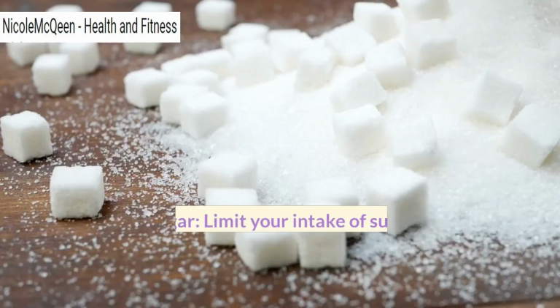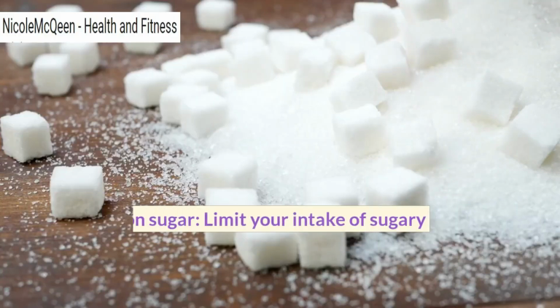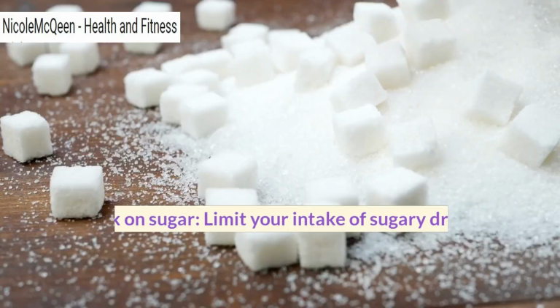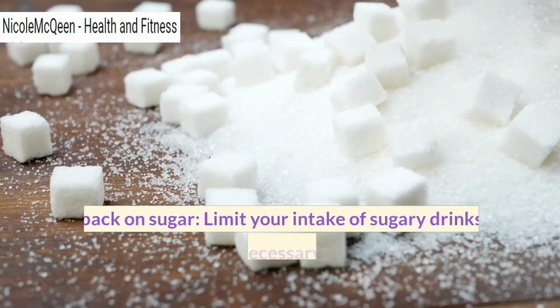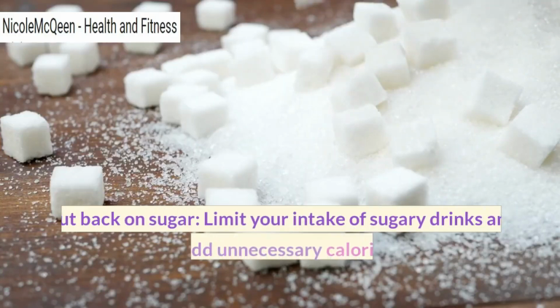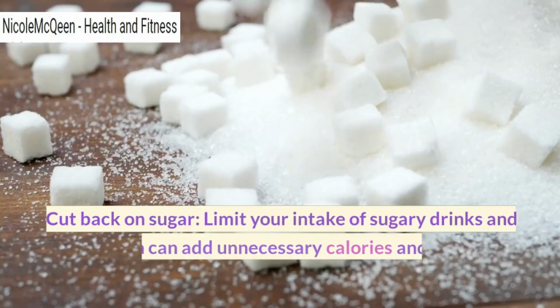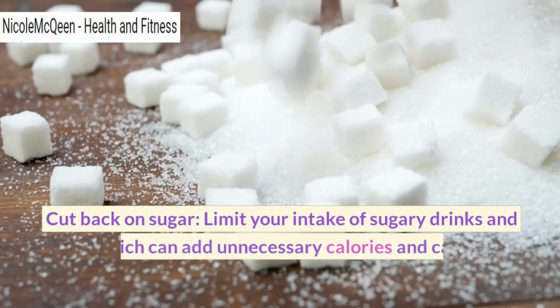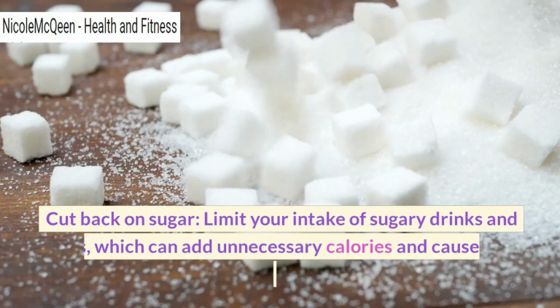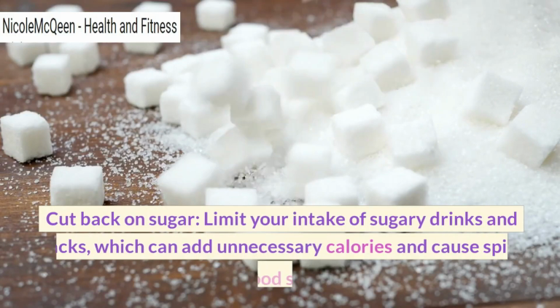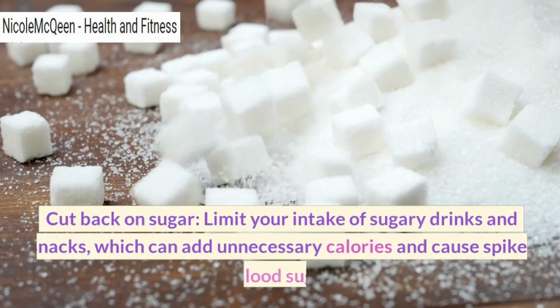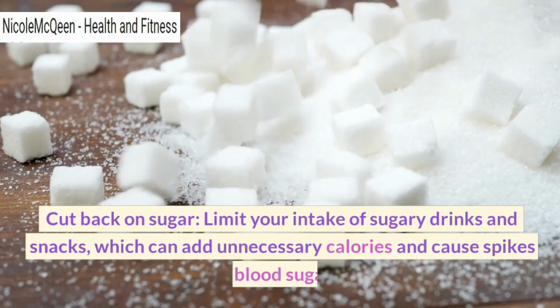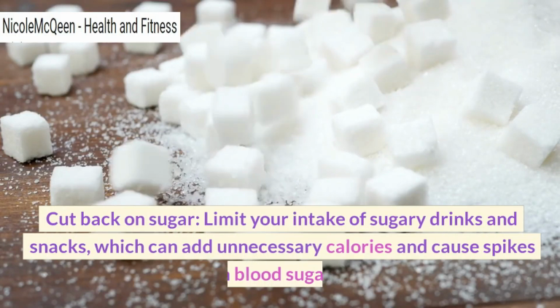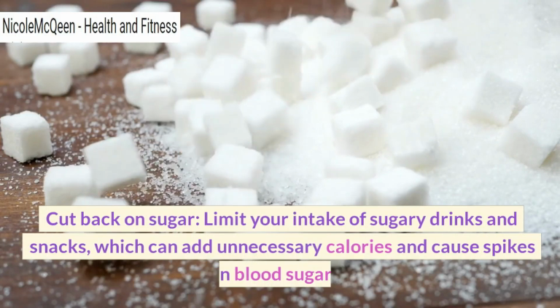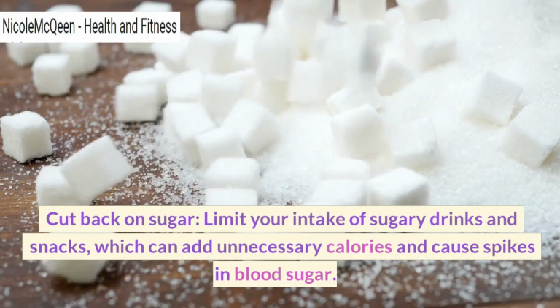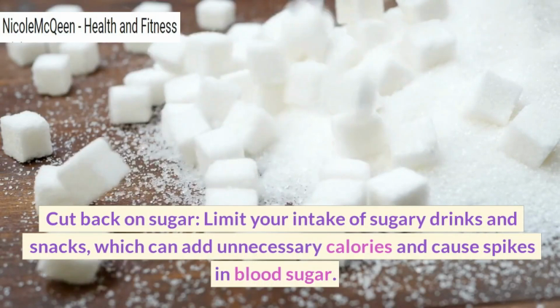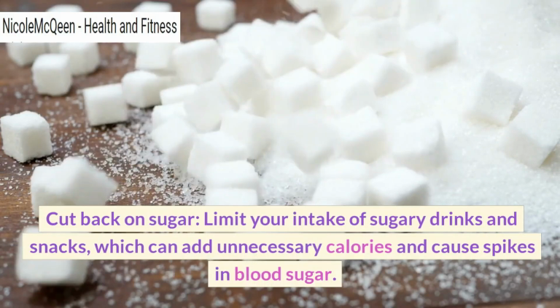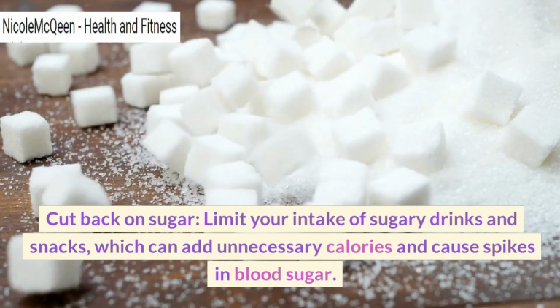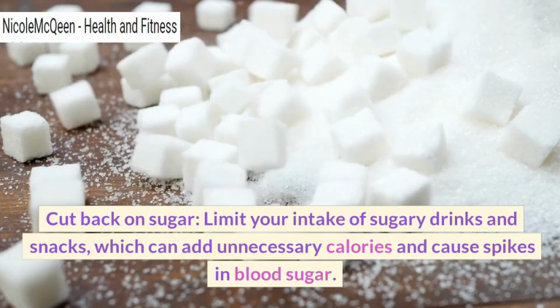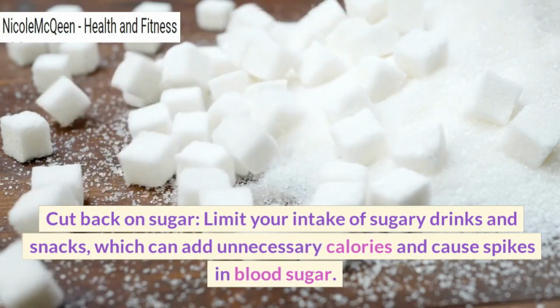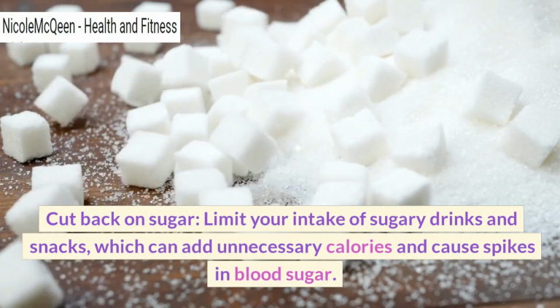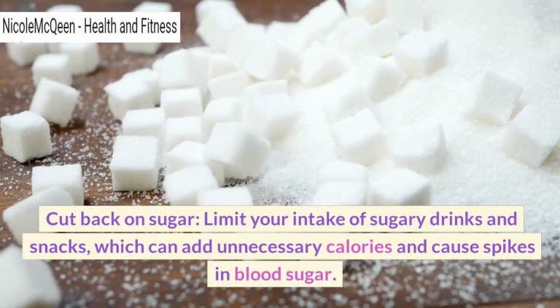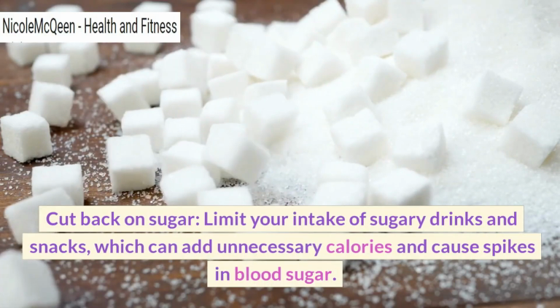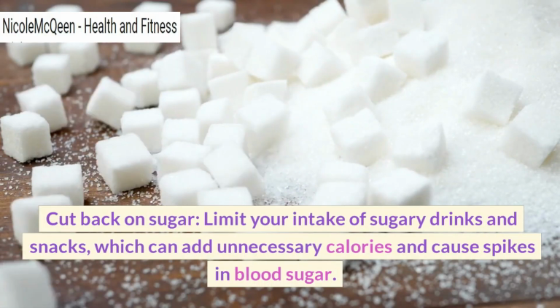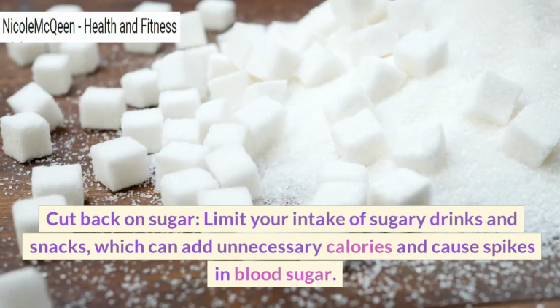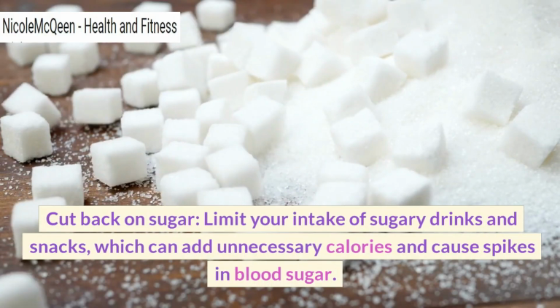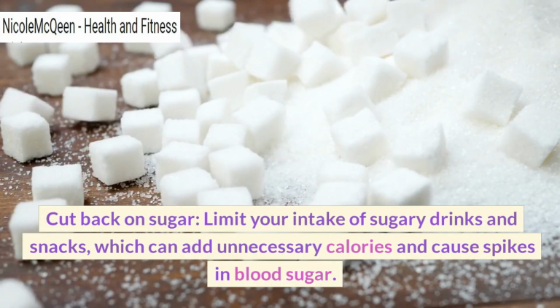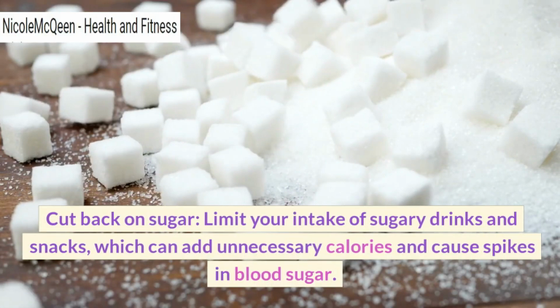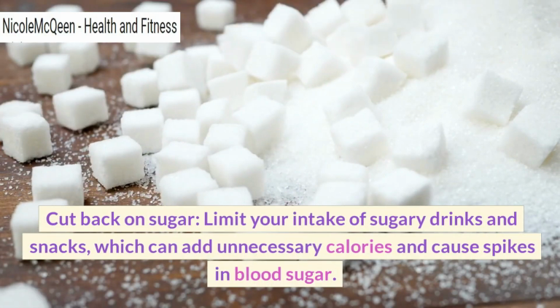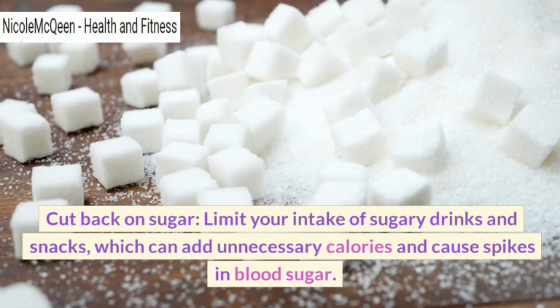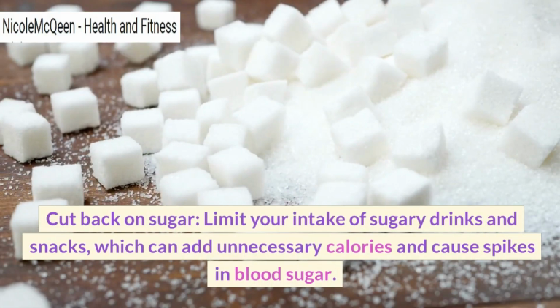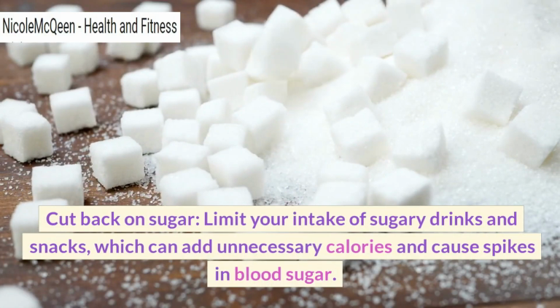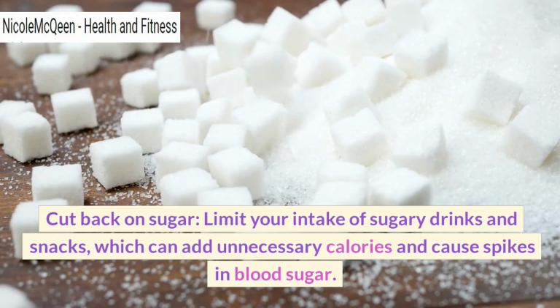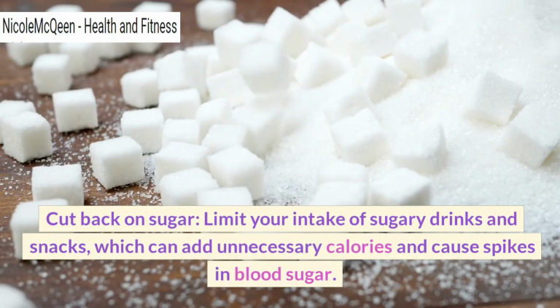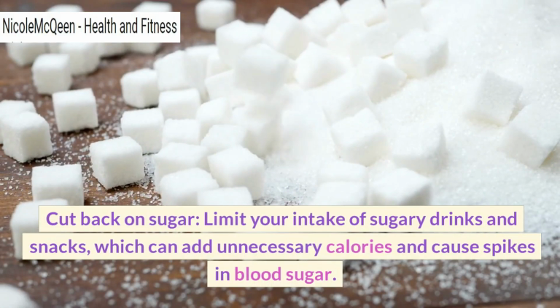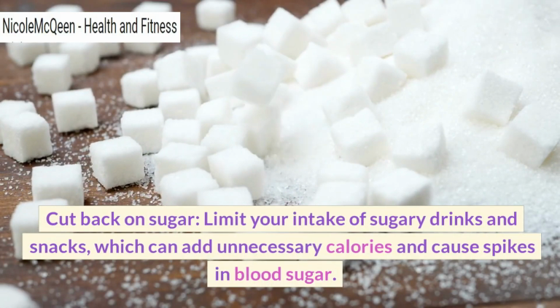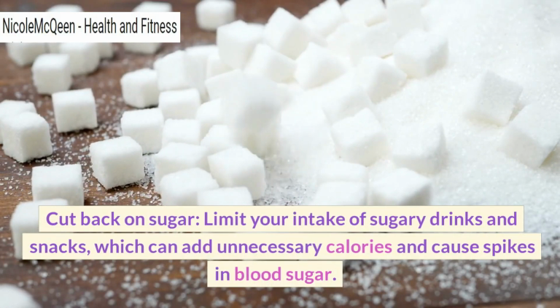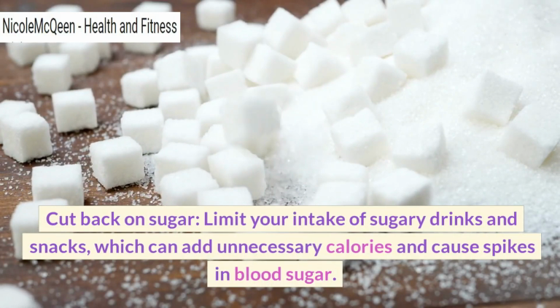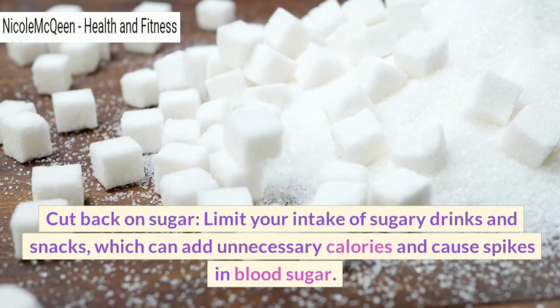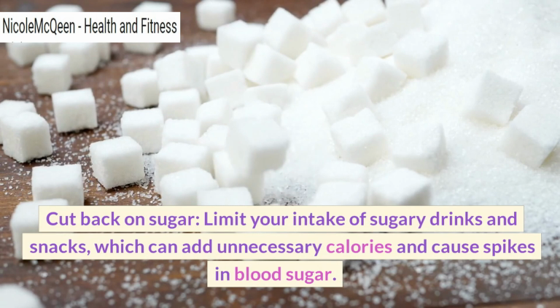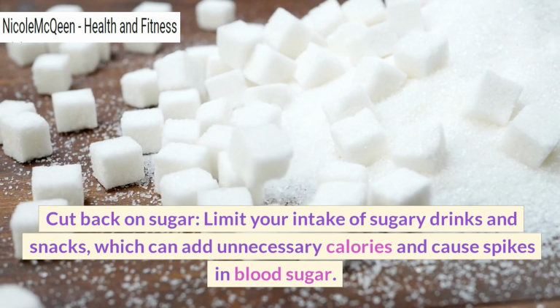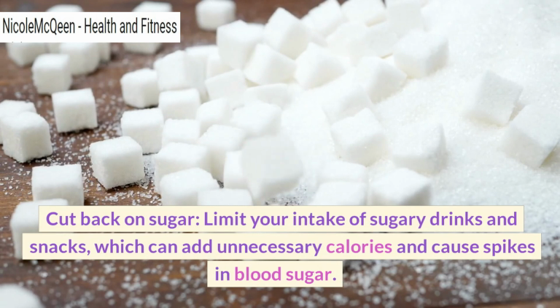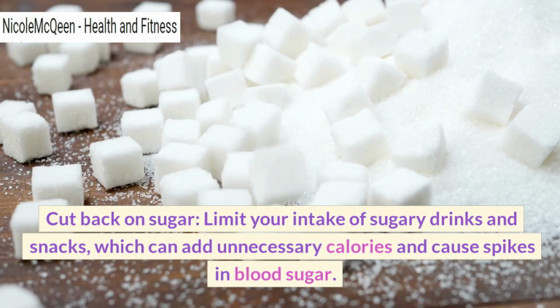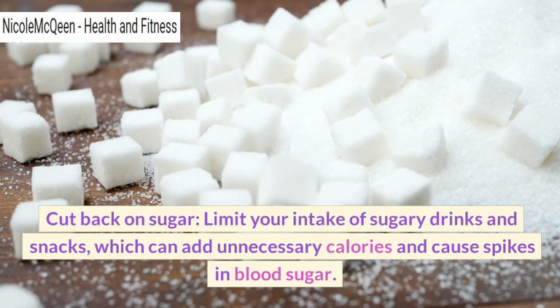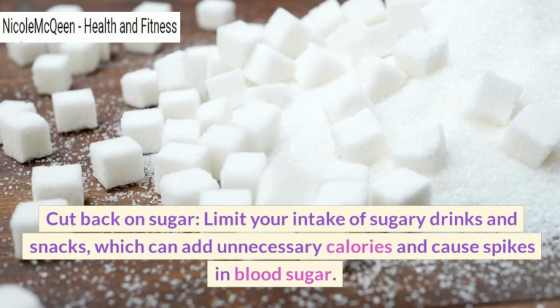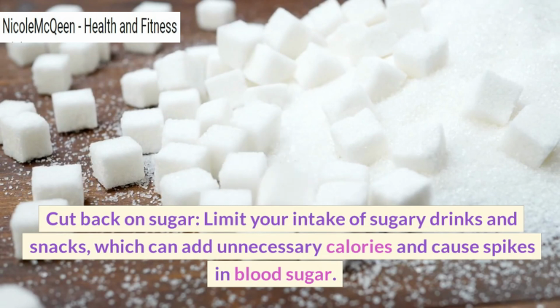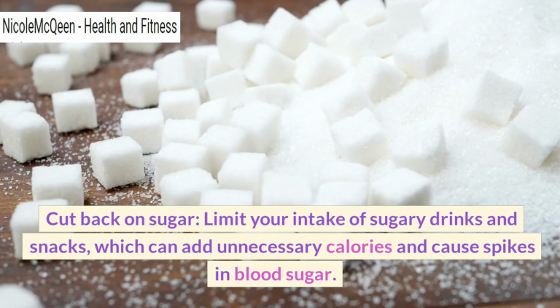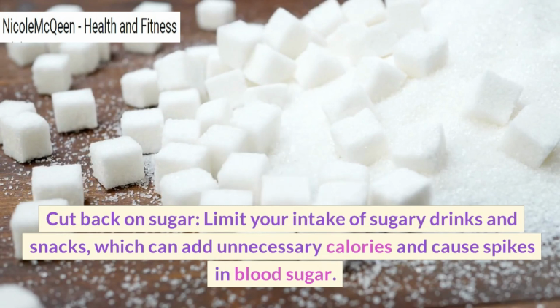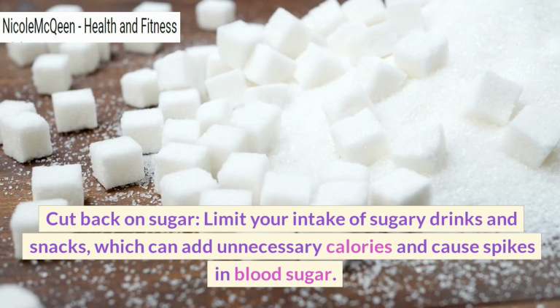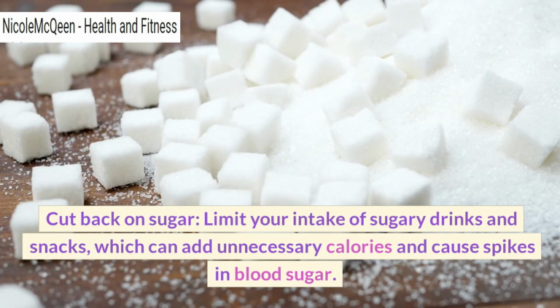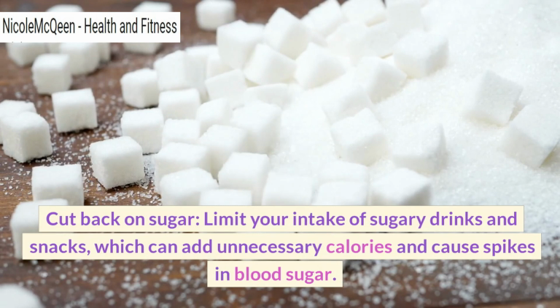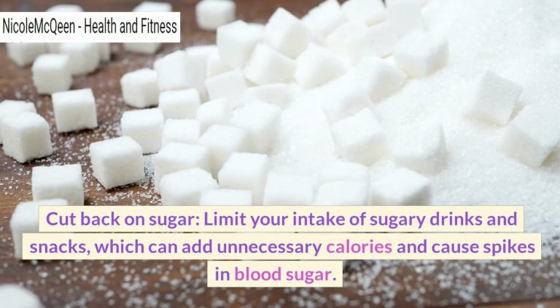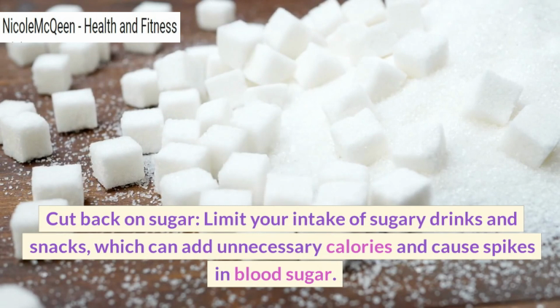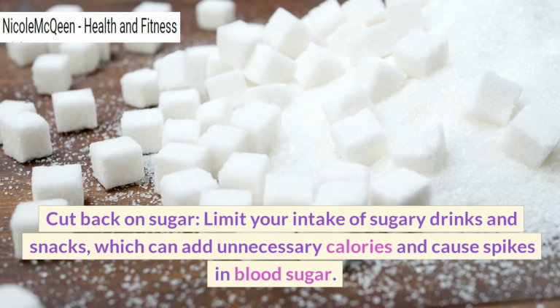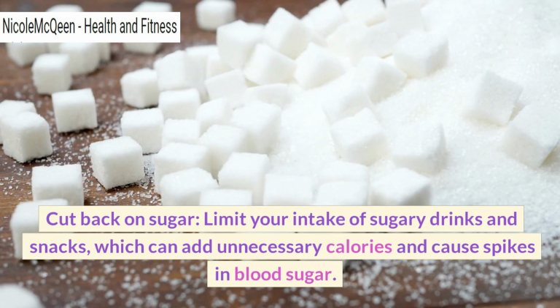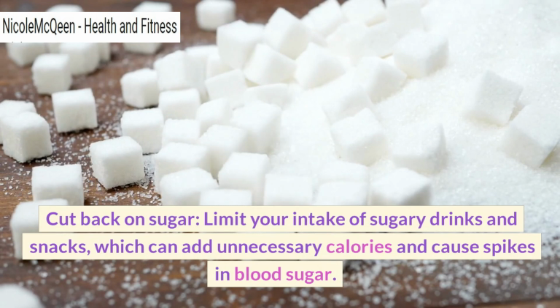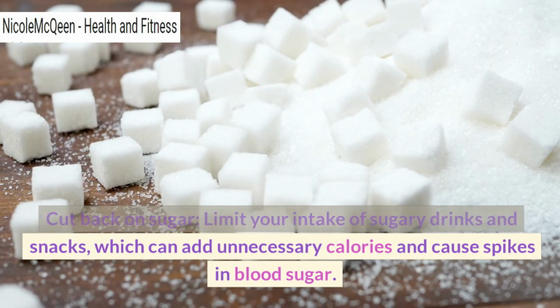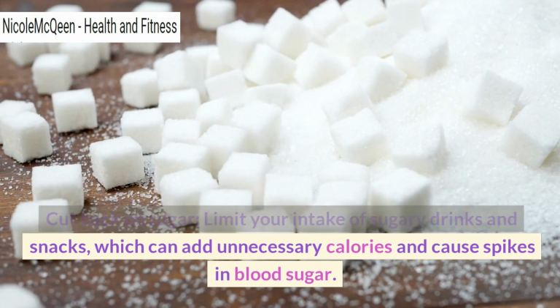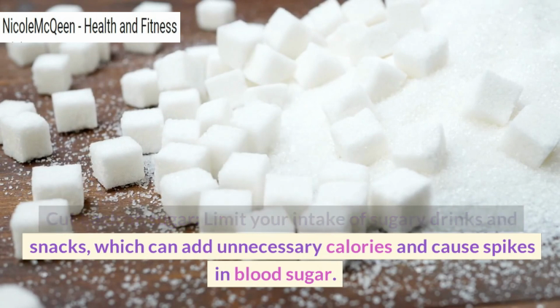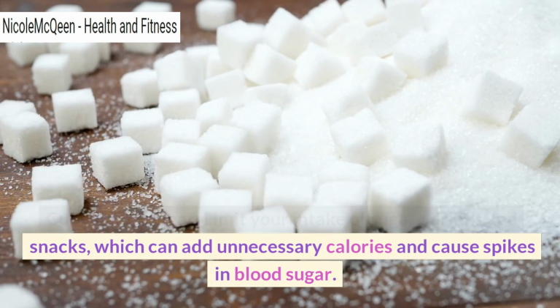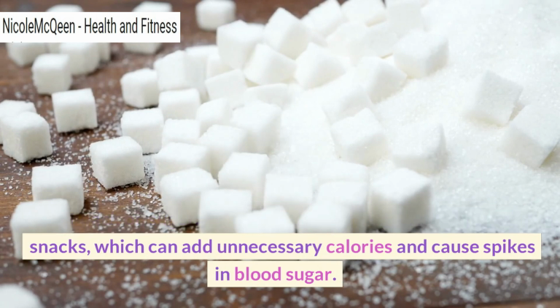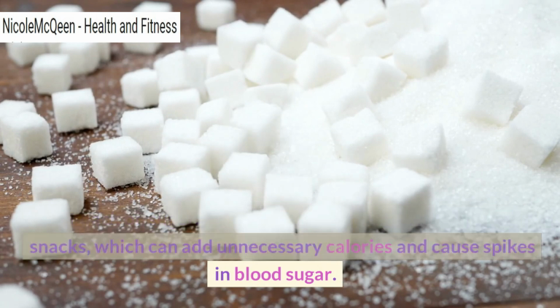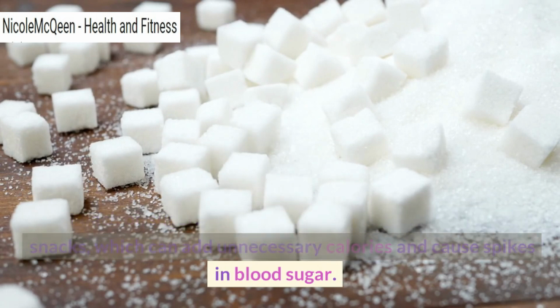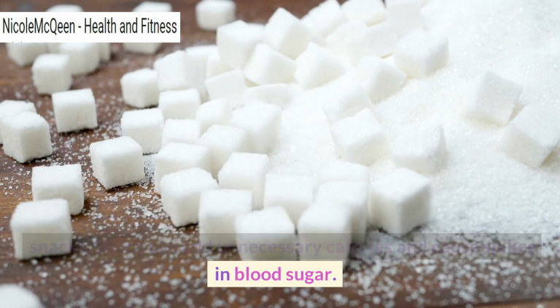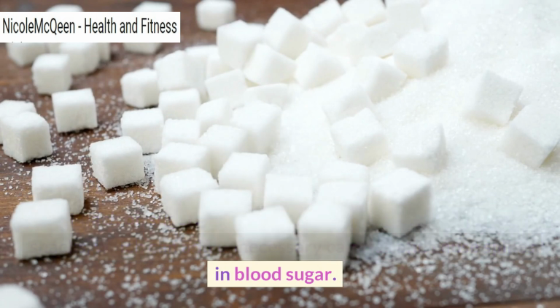Cut back on sugar. Limit your intake of sugary drinks and snacks, which can add unnecessary calories and cause spikes in blood sugar.